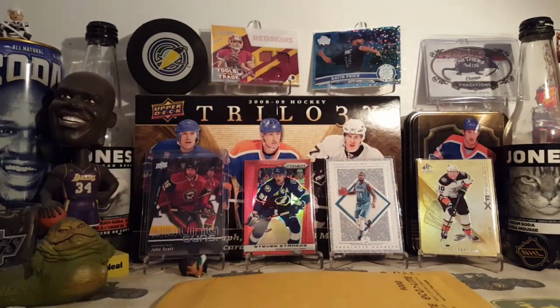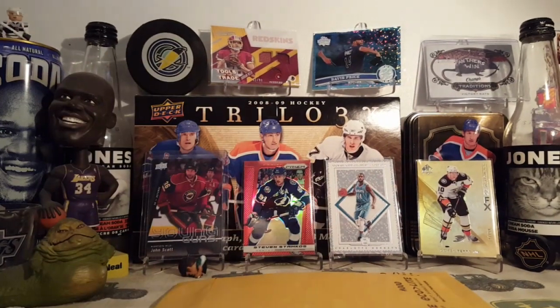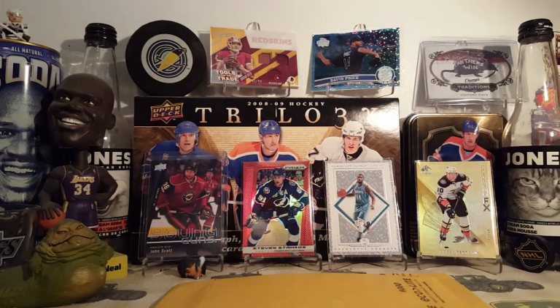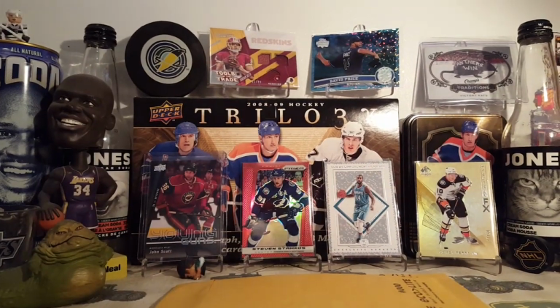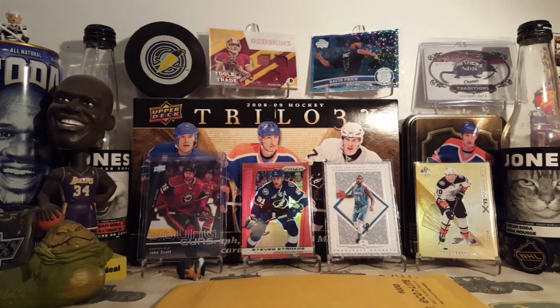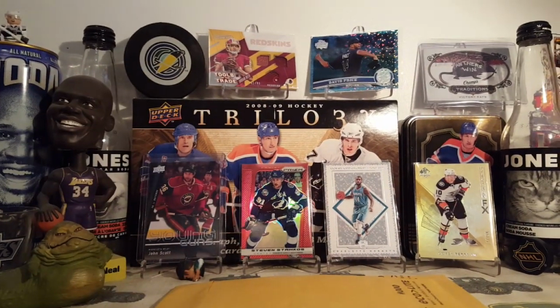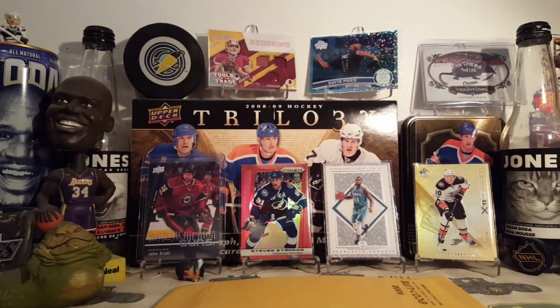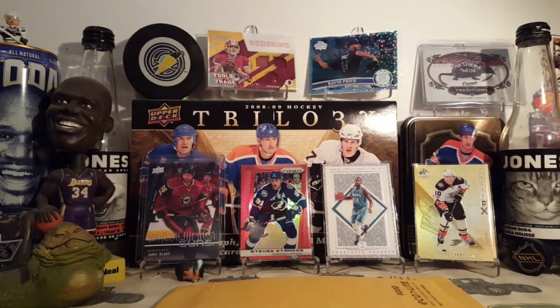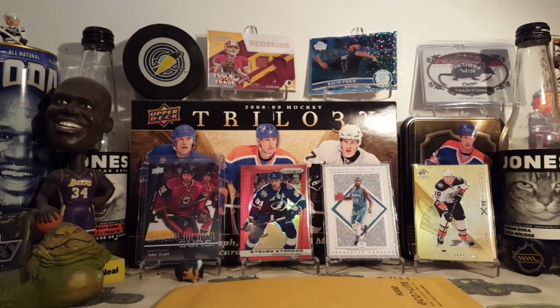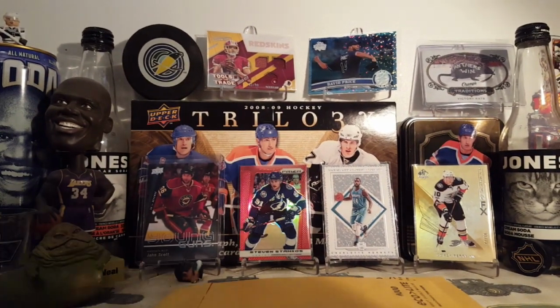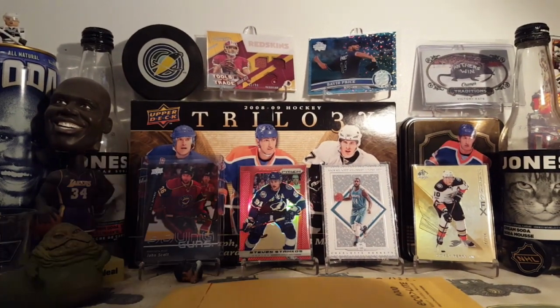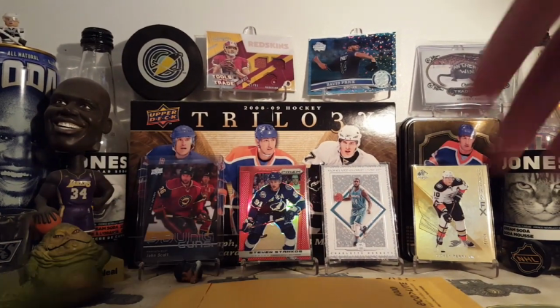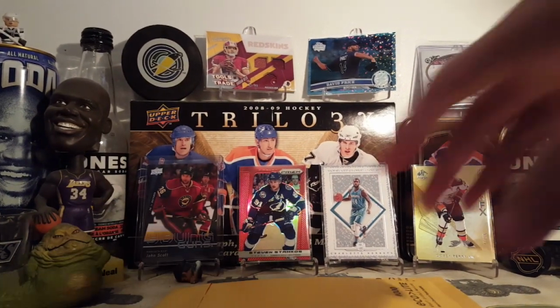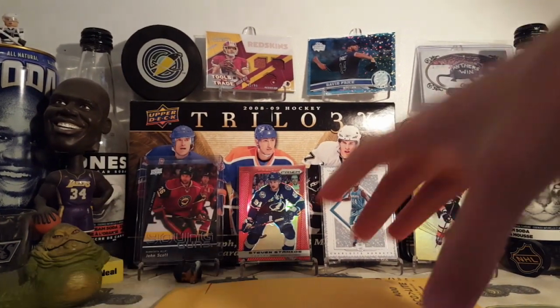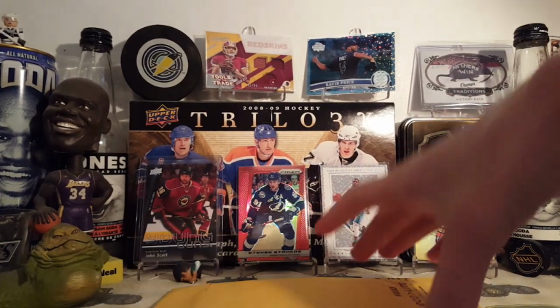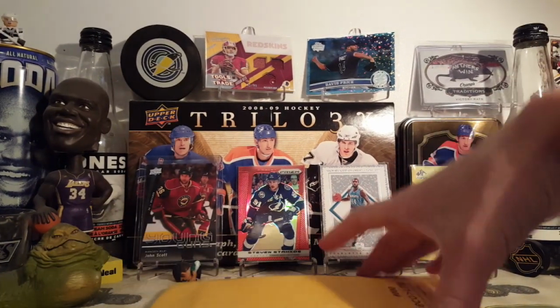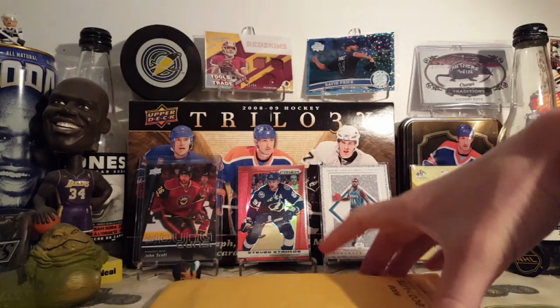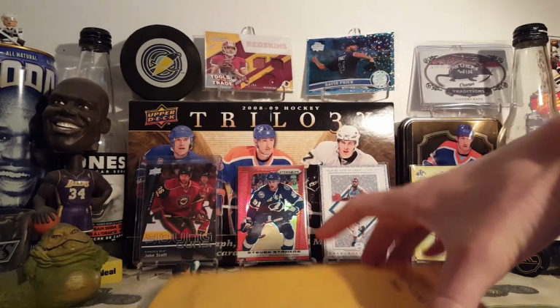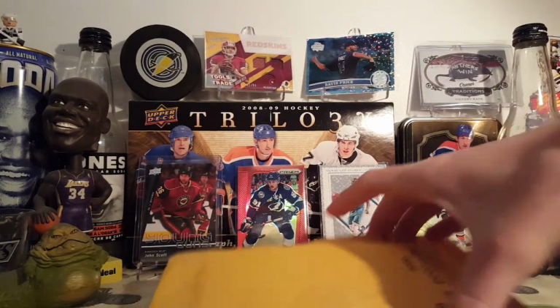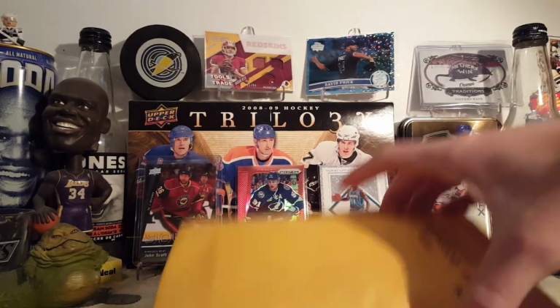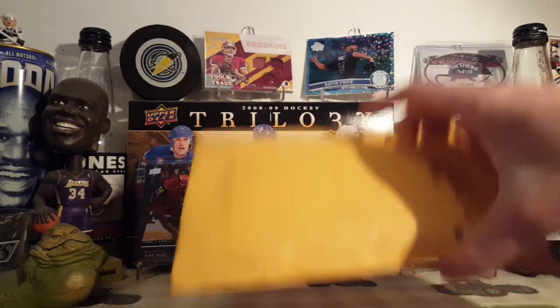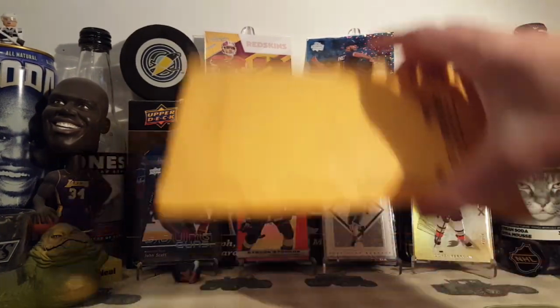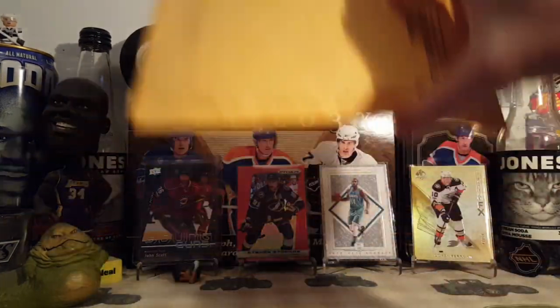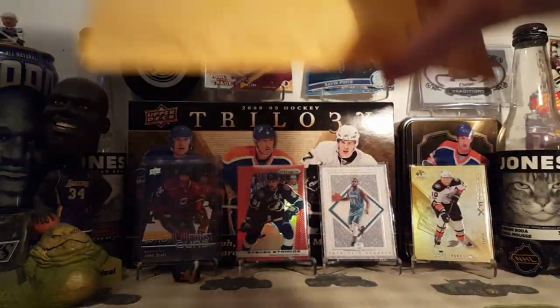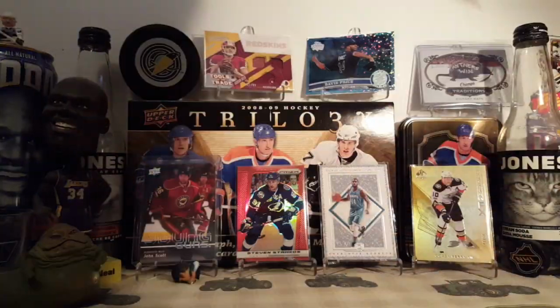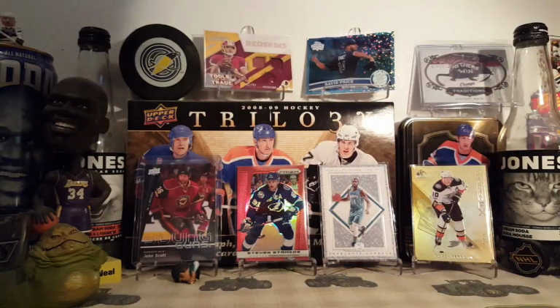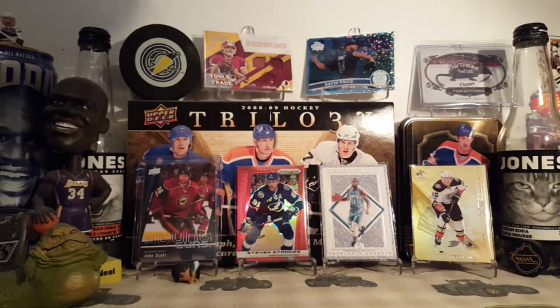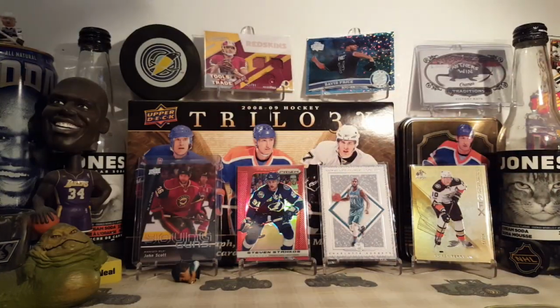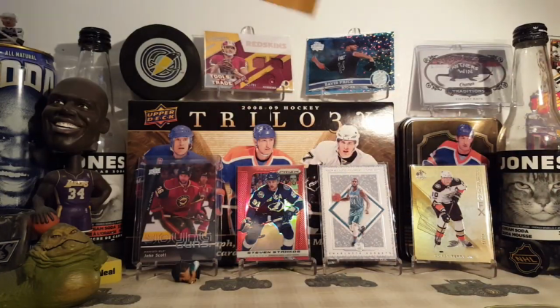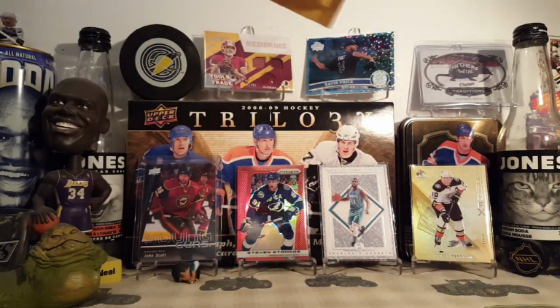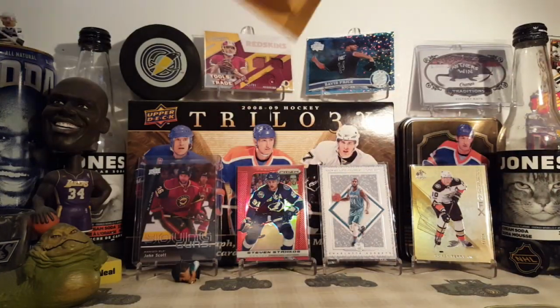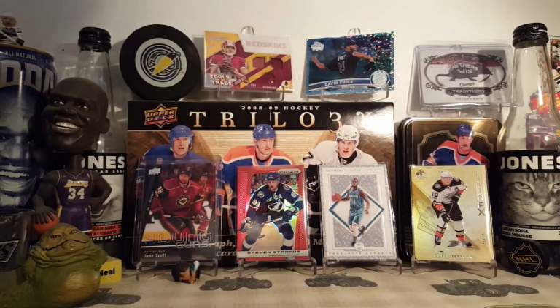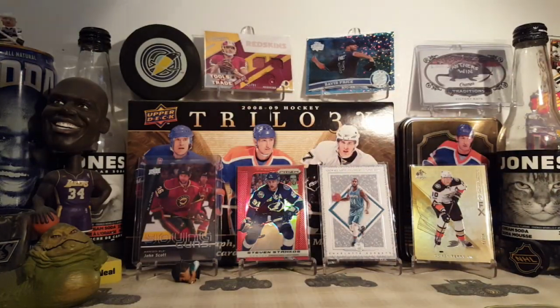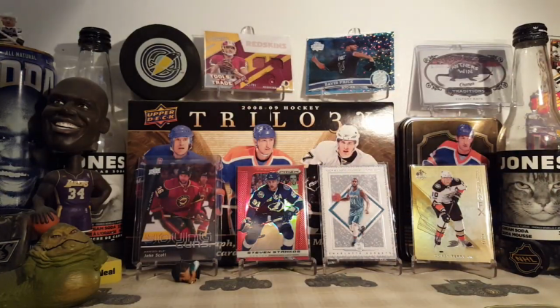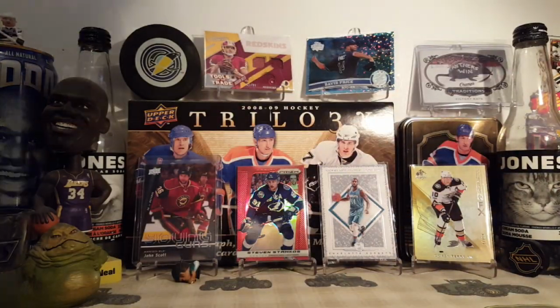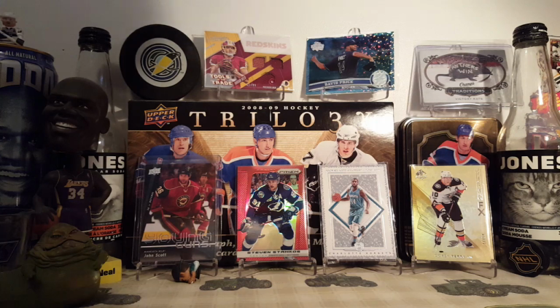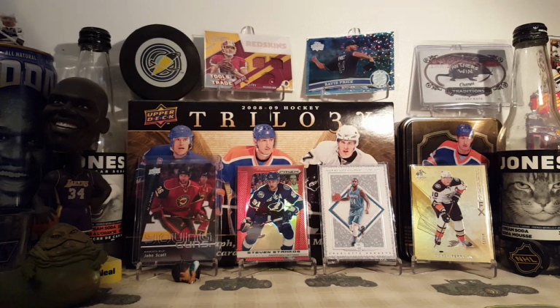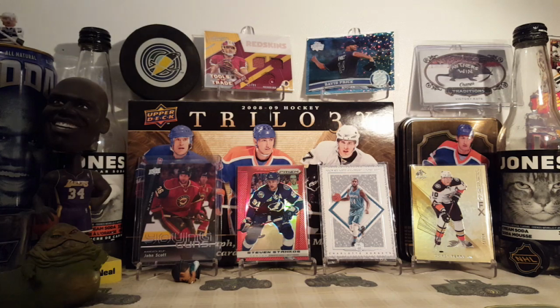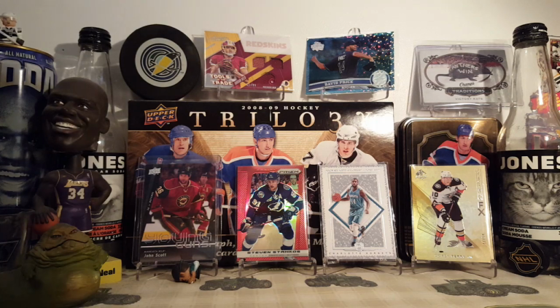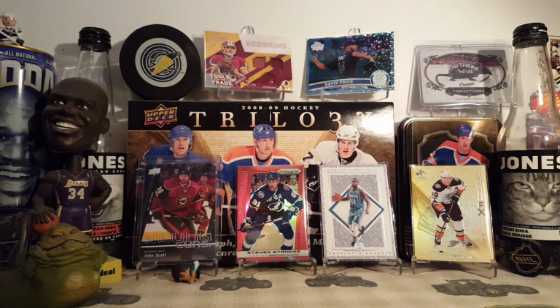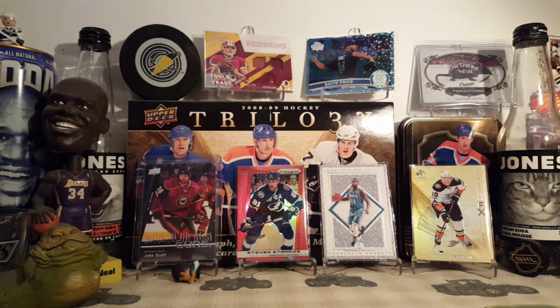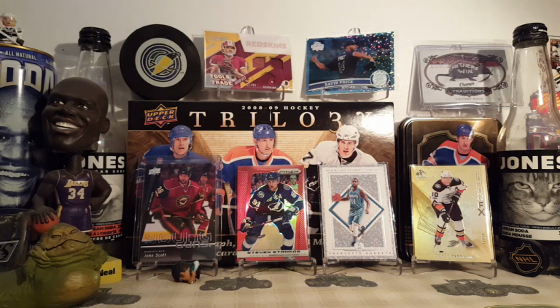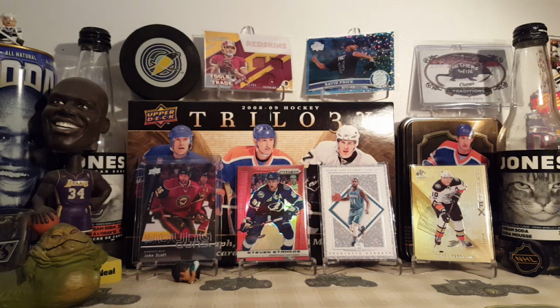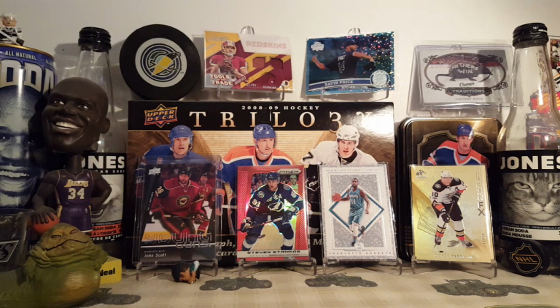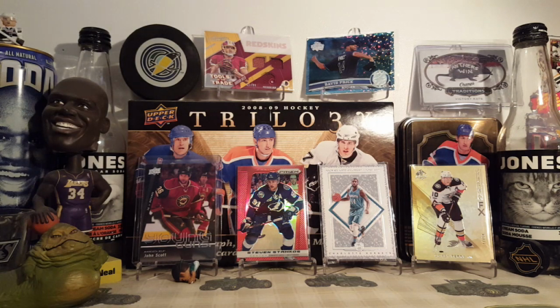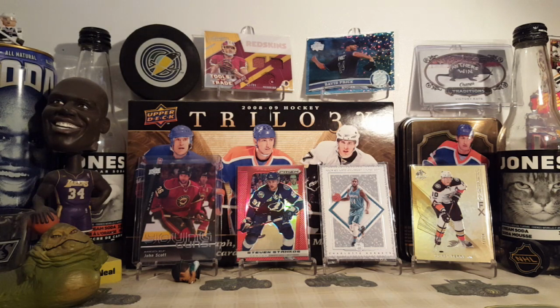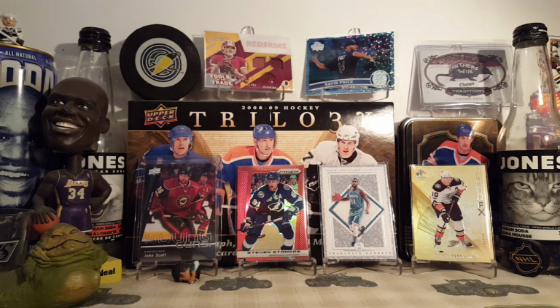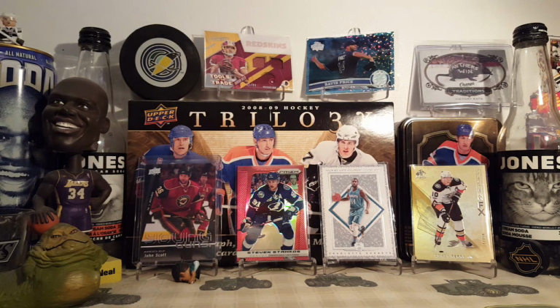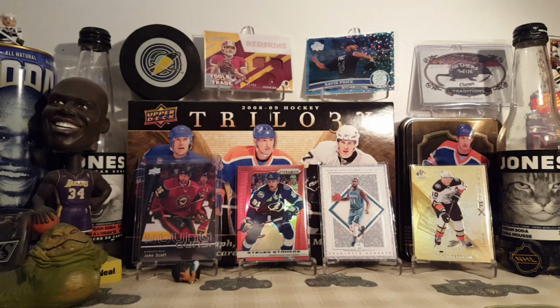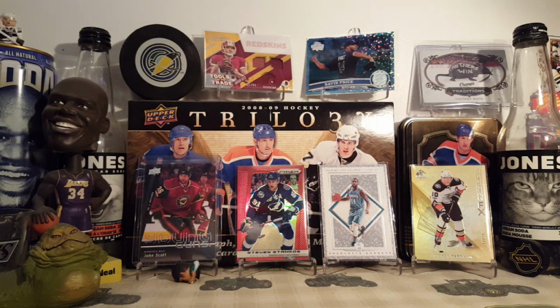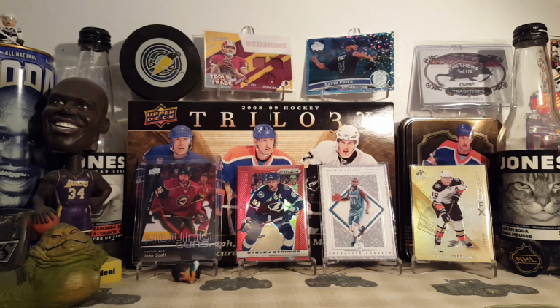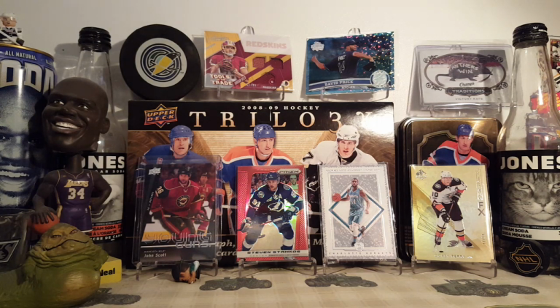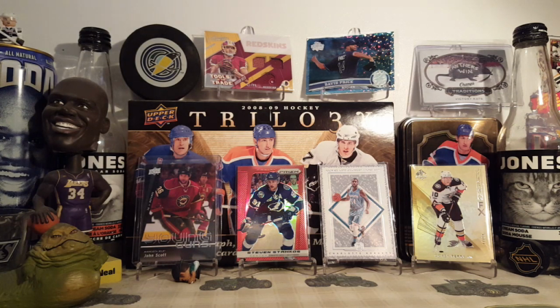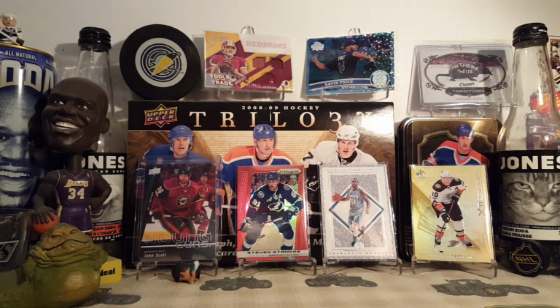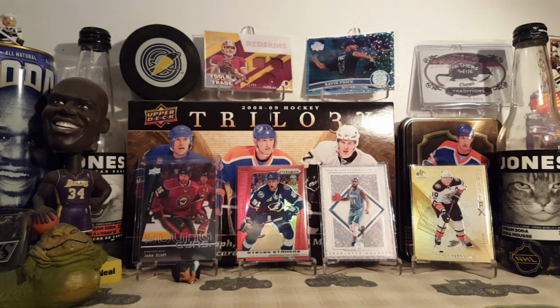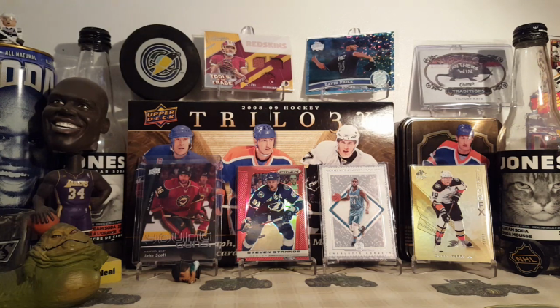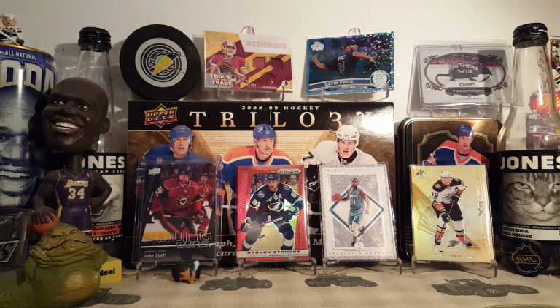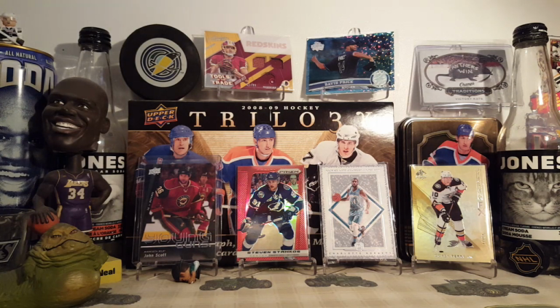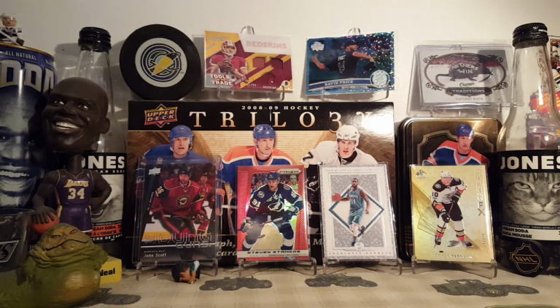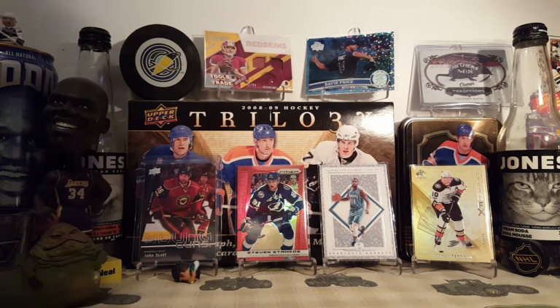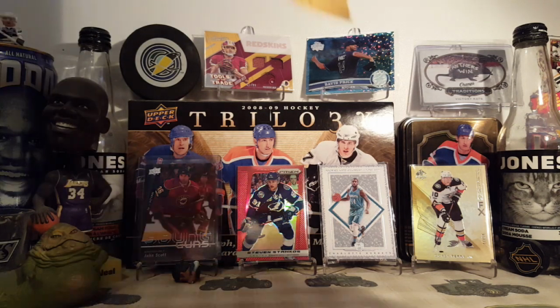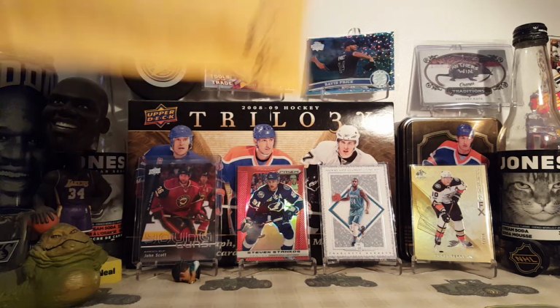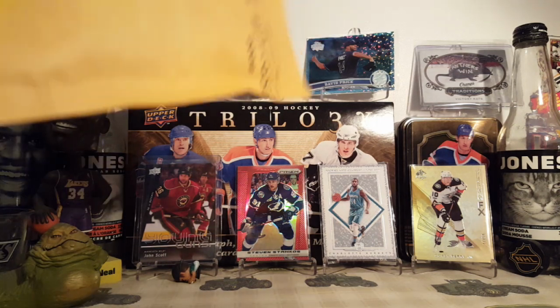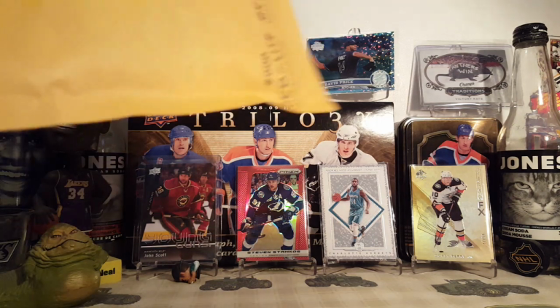Got a package in the mail today. Let's get right into it. I have no clue what it is, so let's find out together.